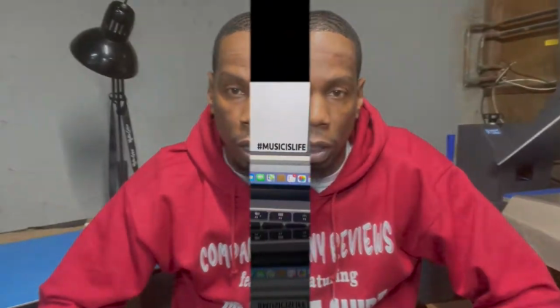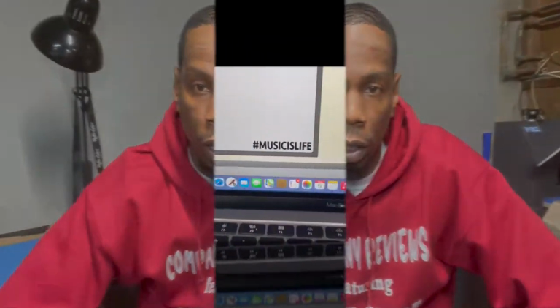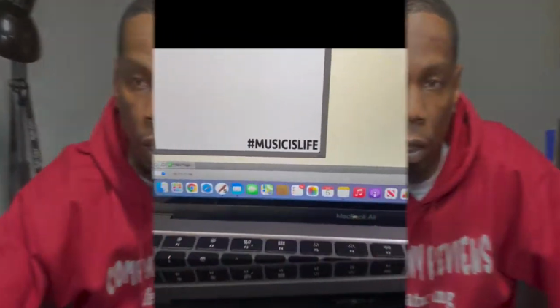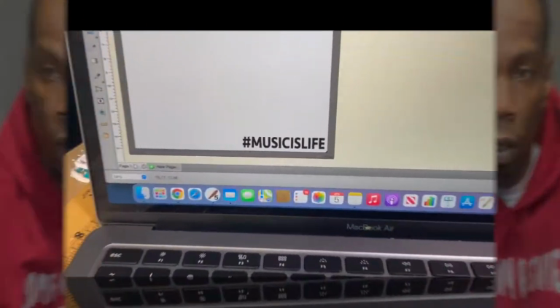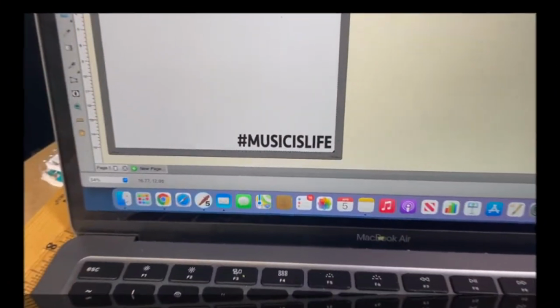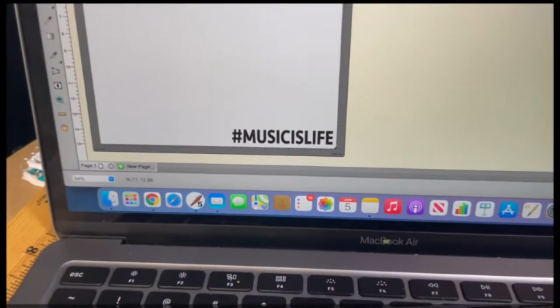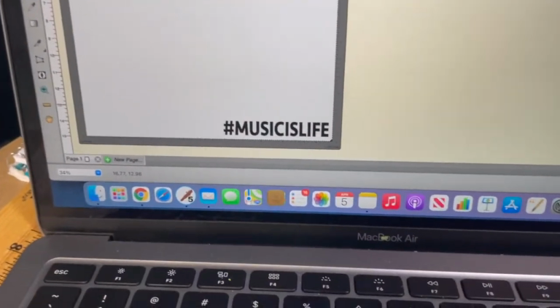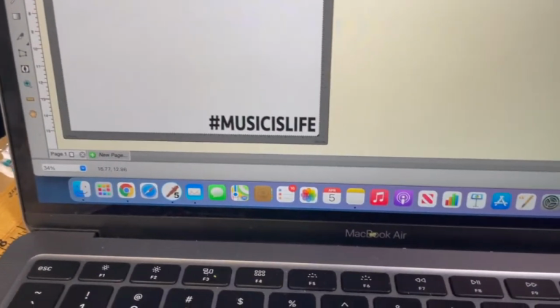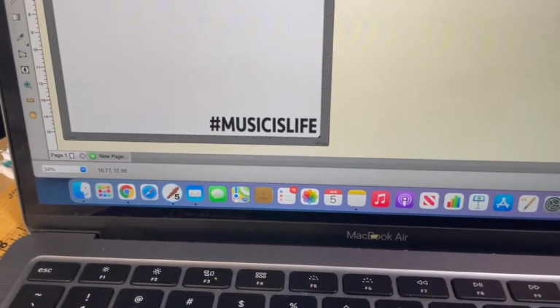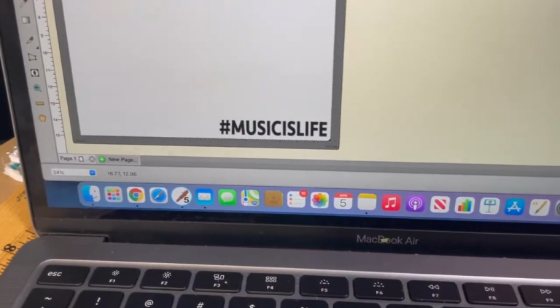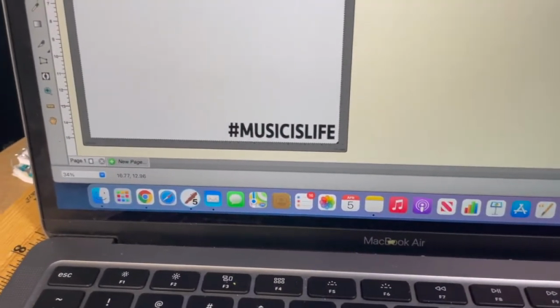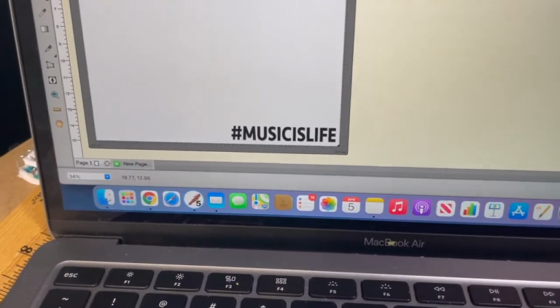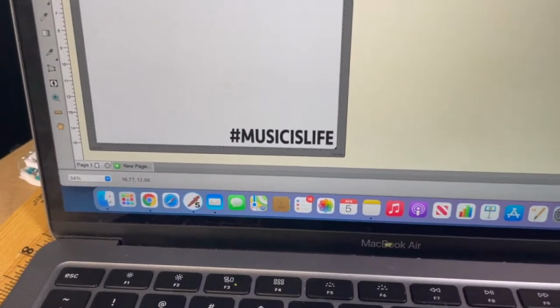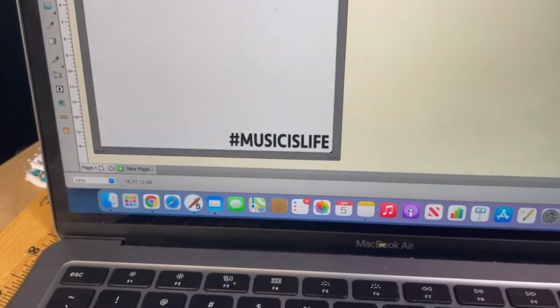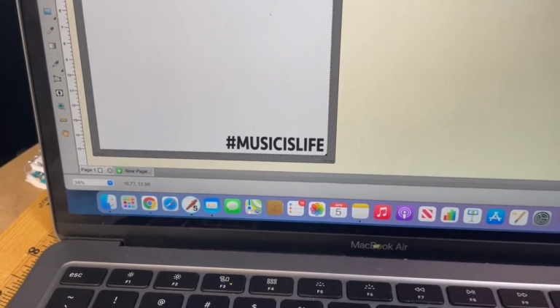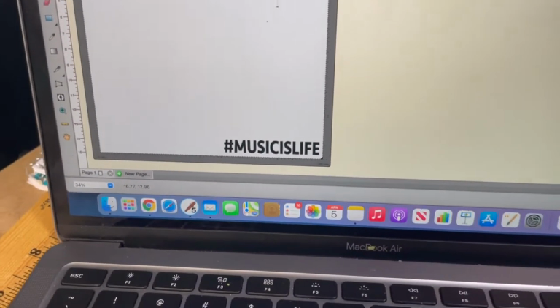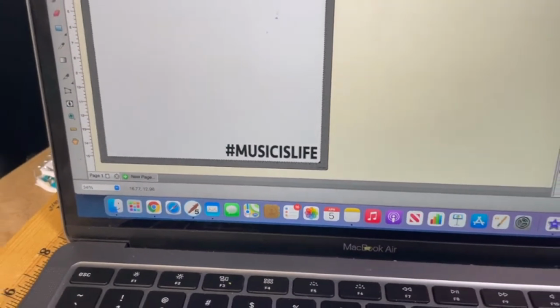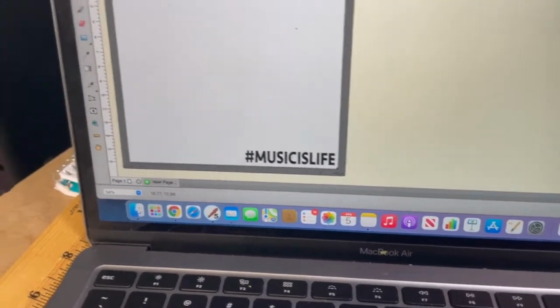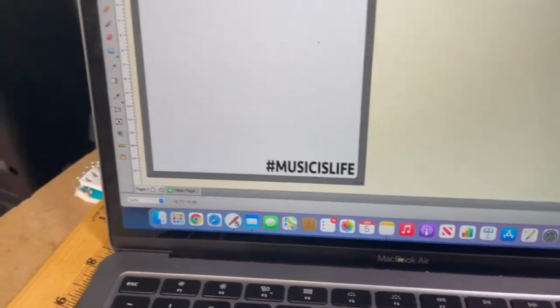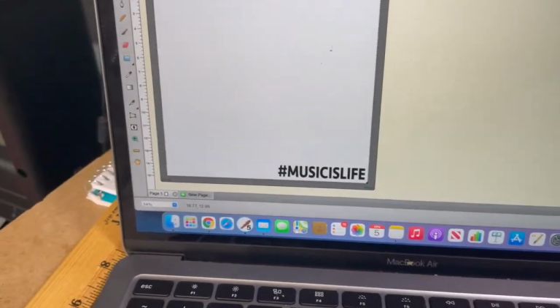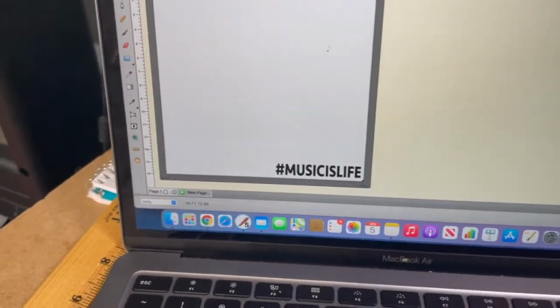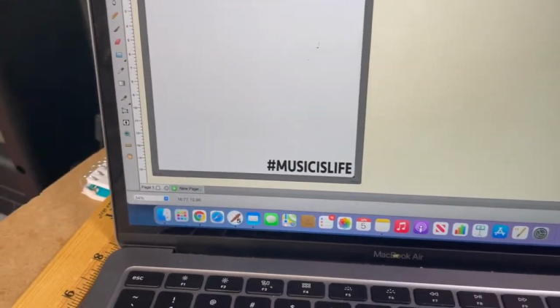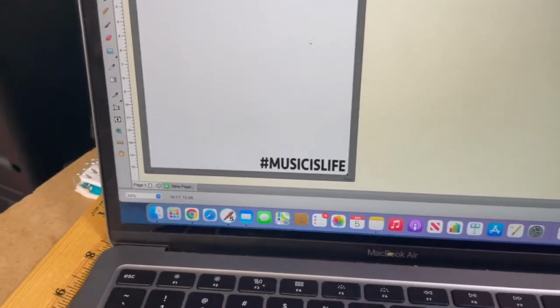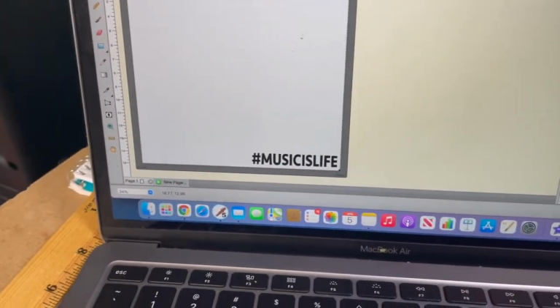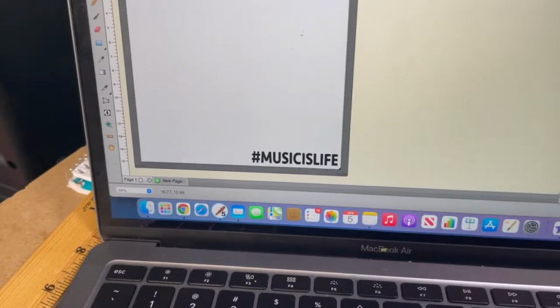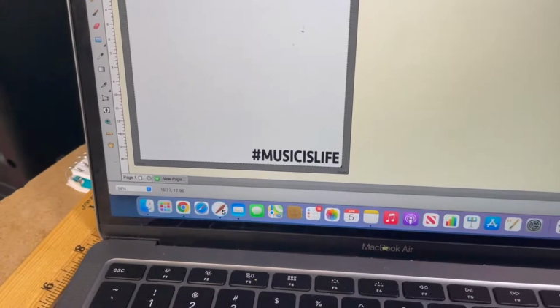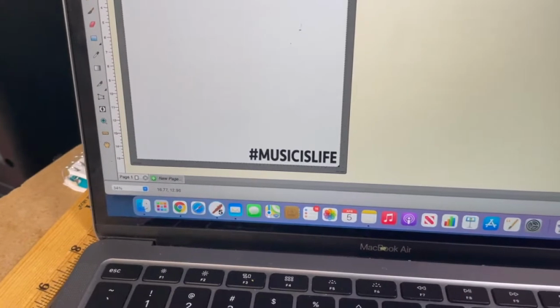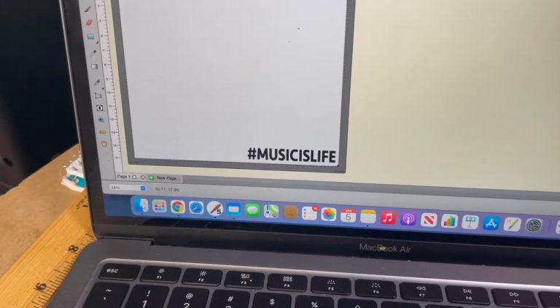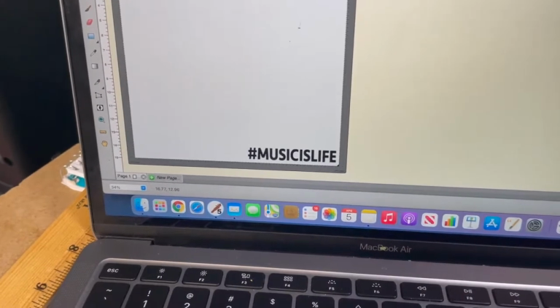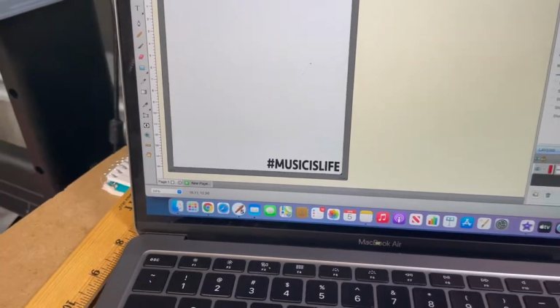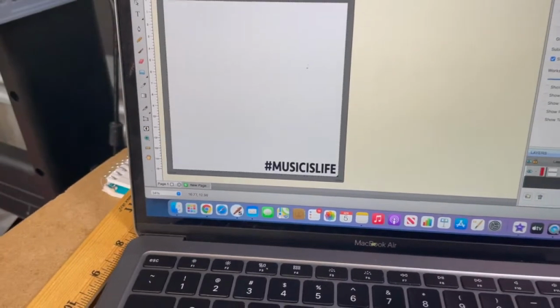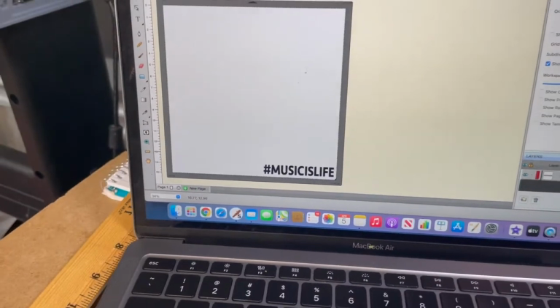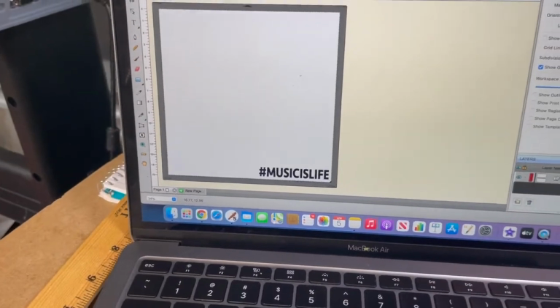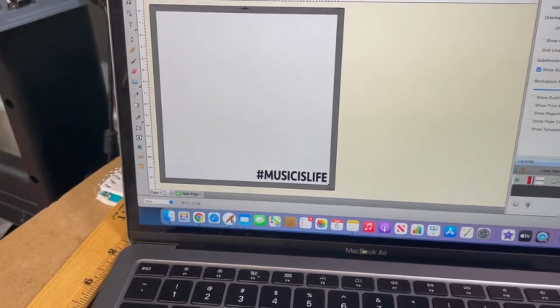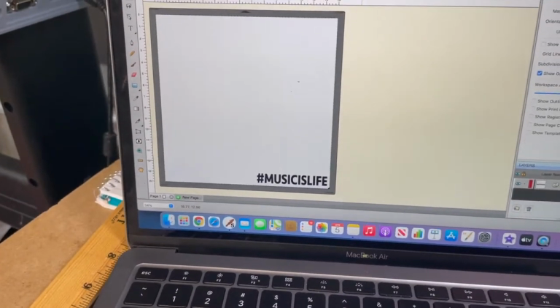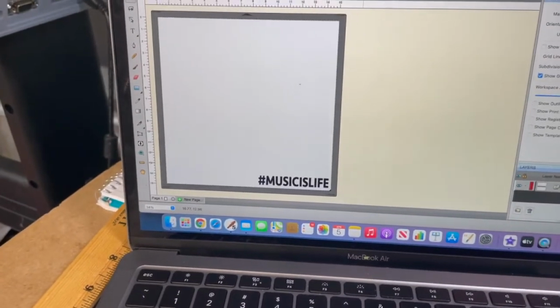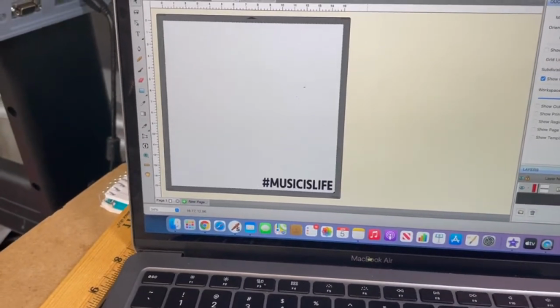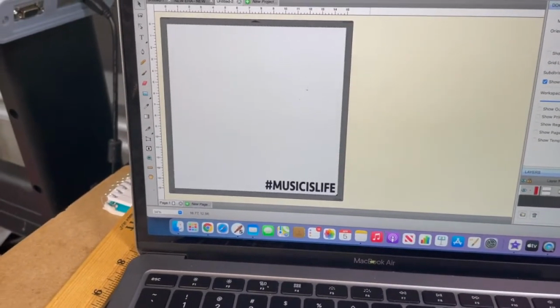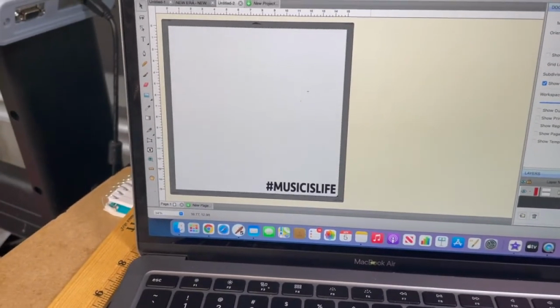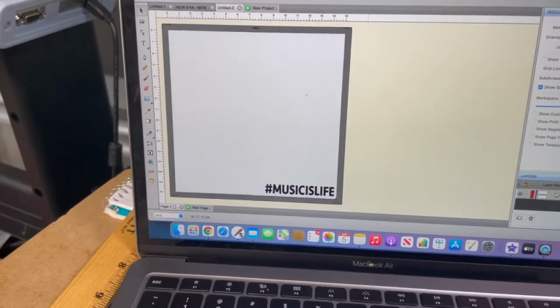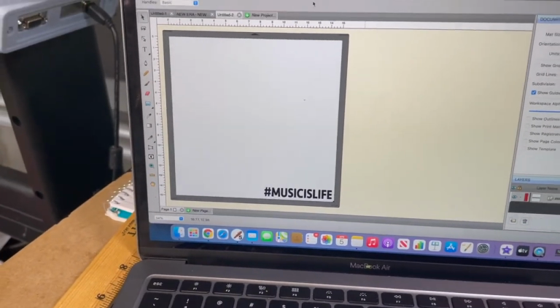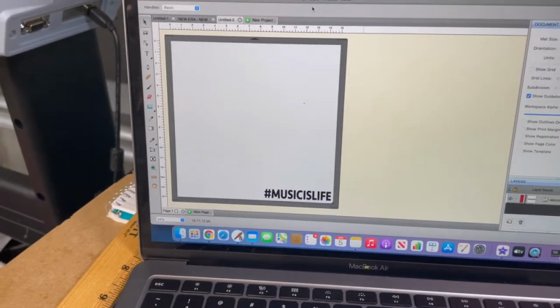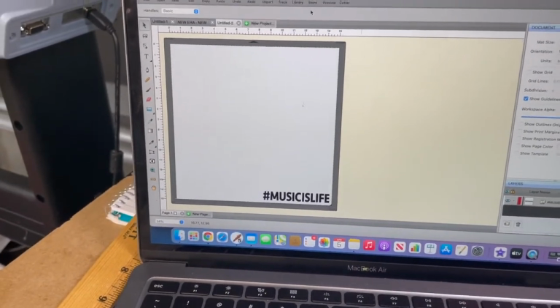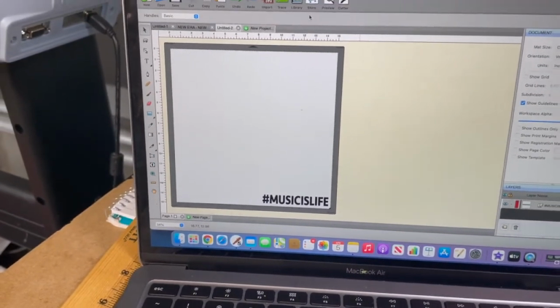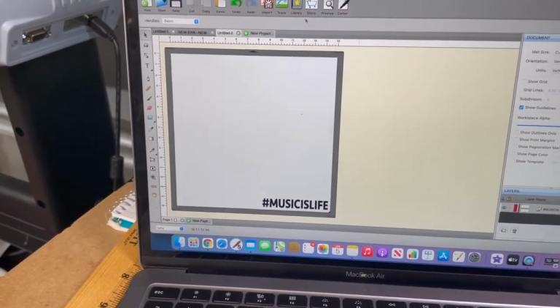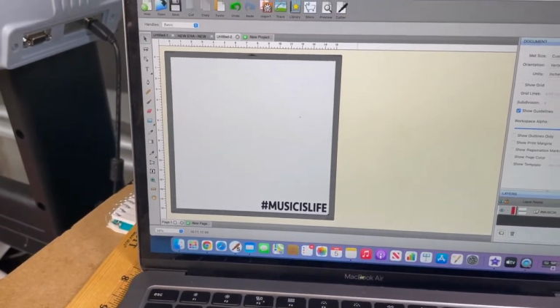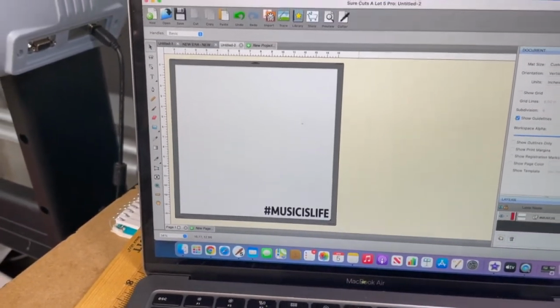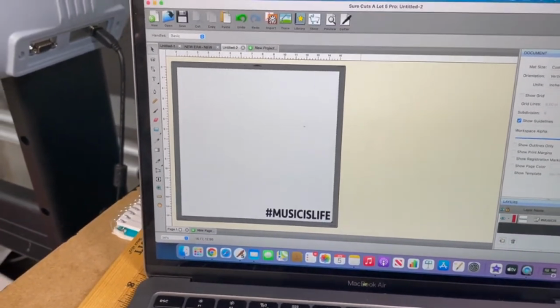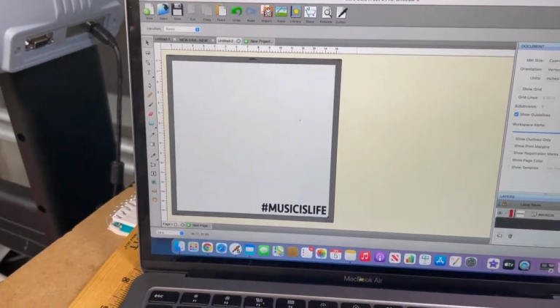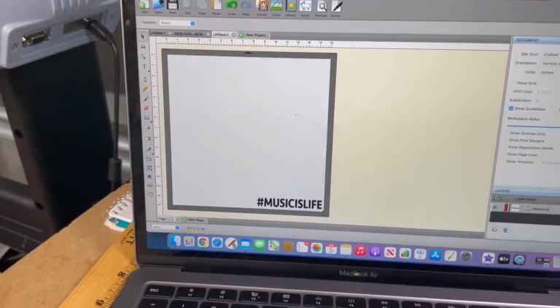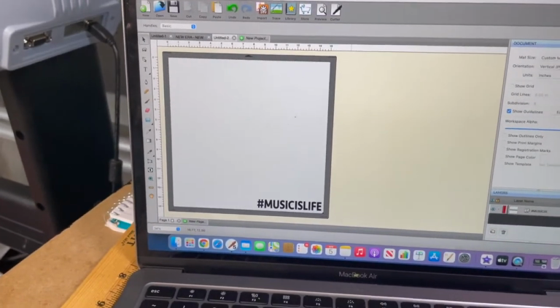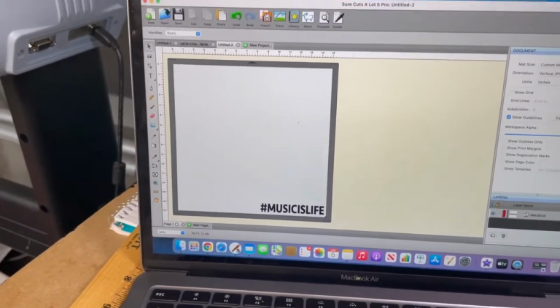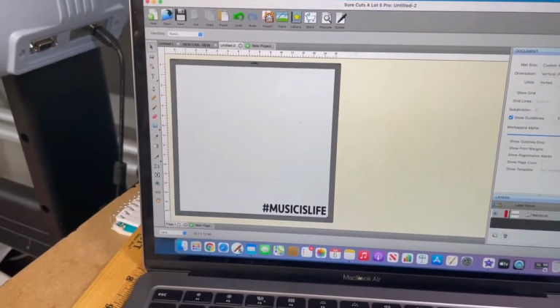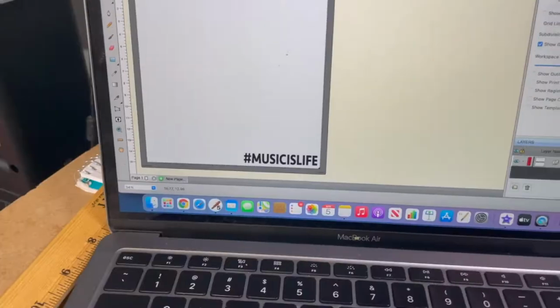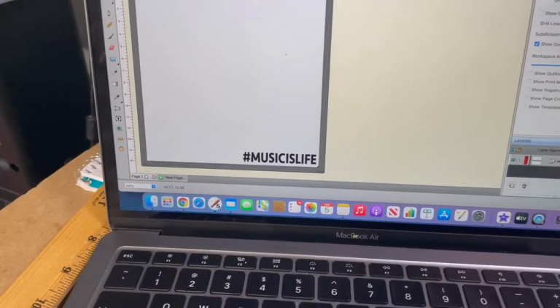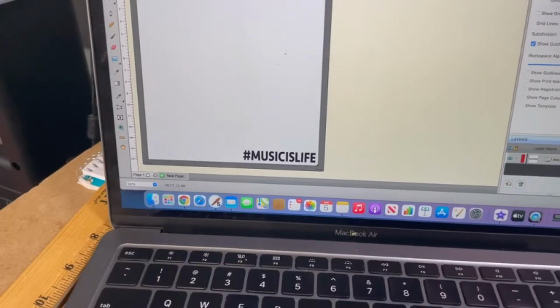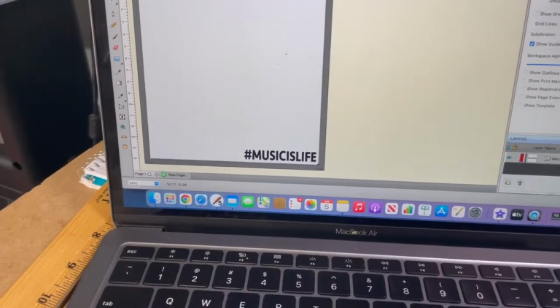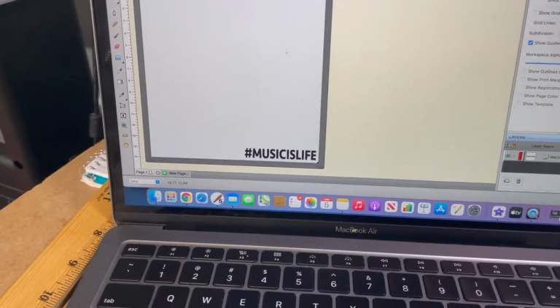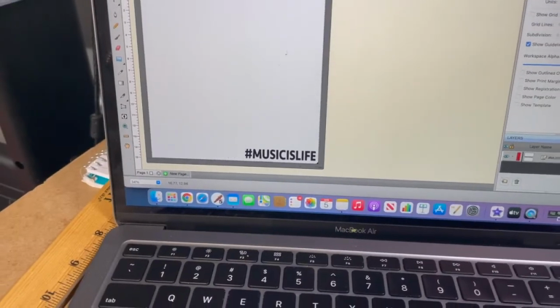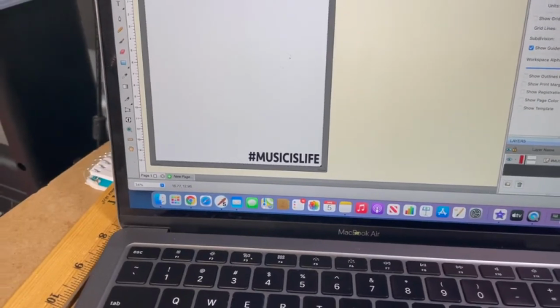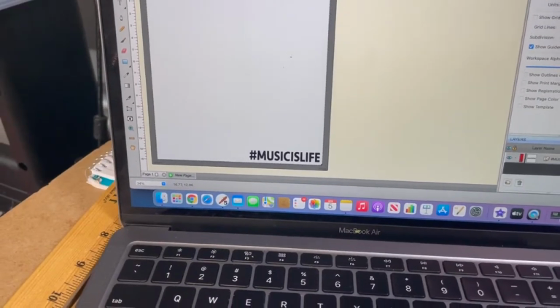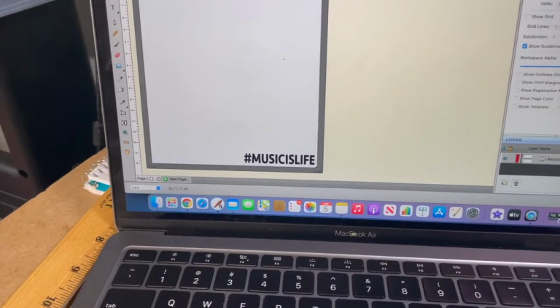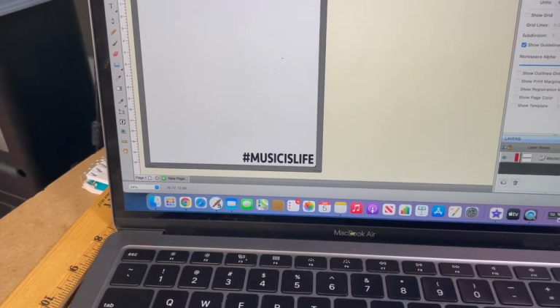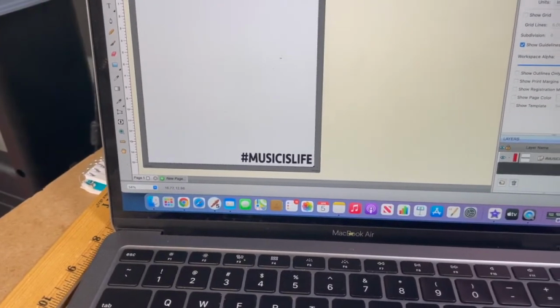Hashtag music is life — put that on the sleeve. So let me send this over to the printer, and let's go.